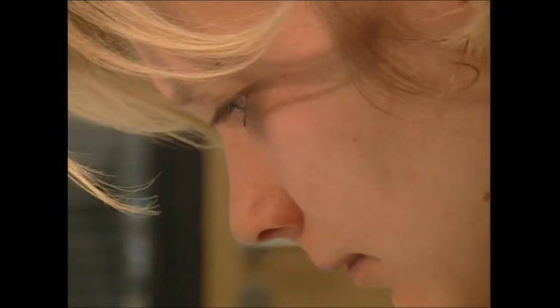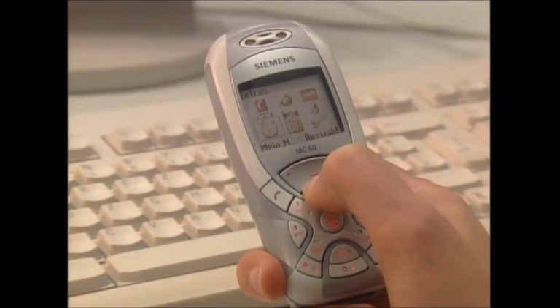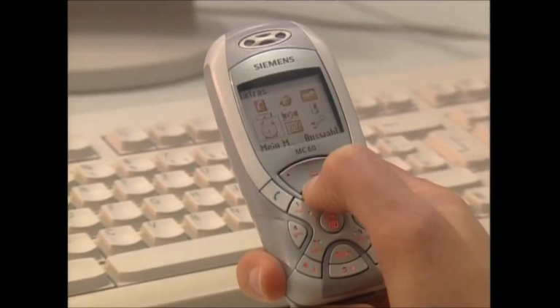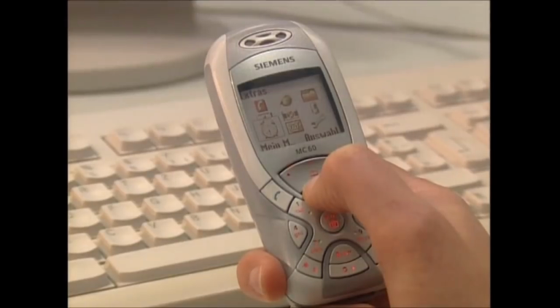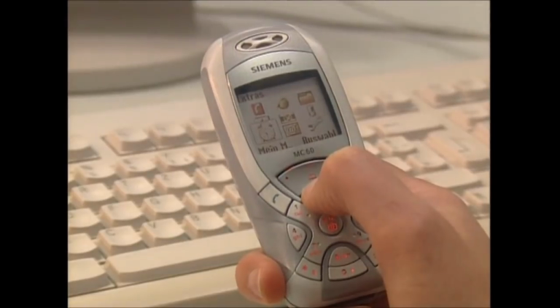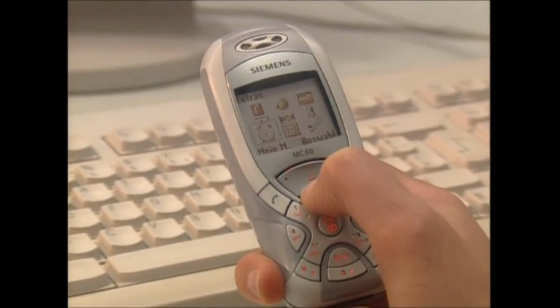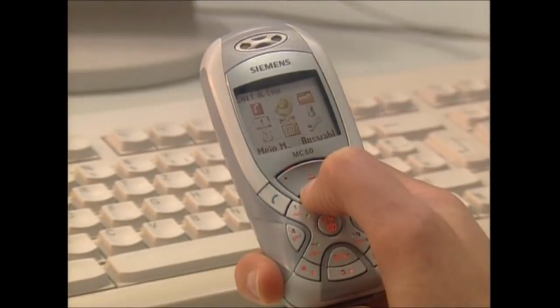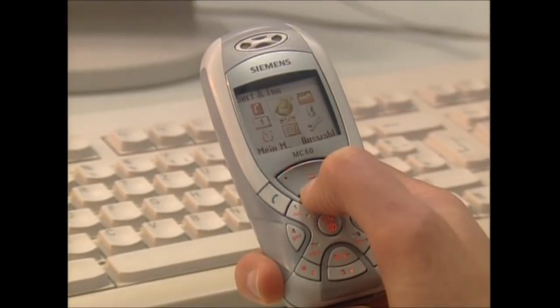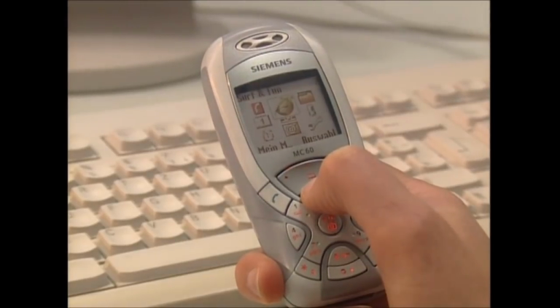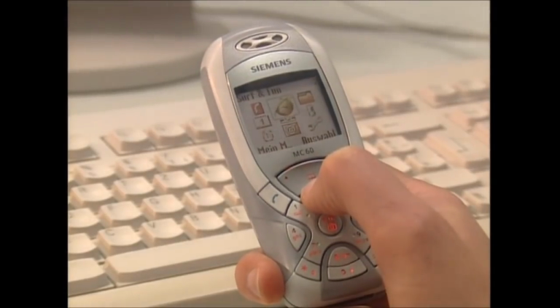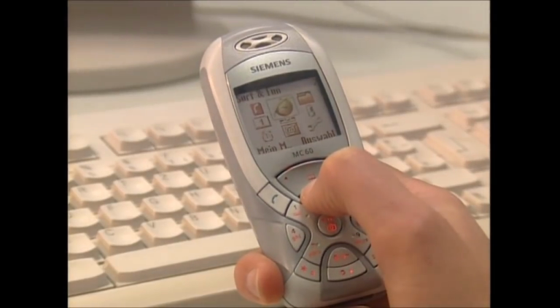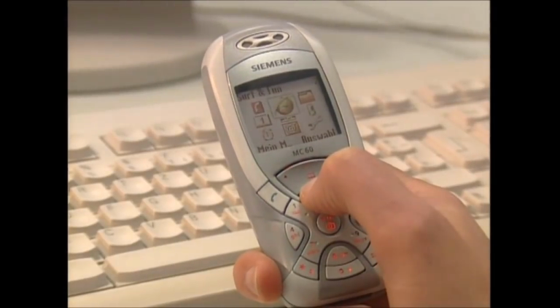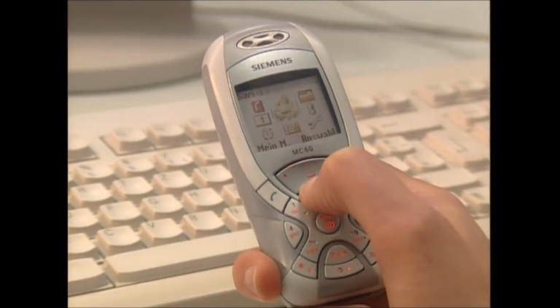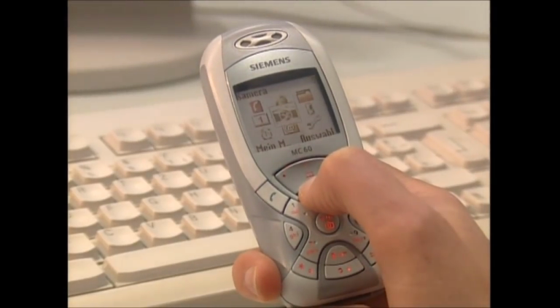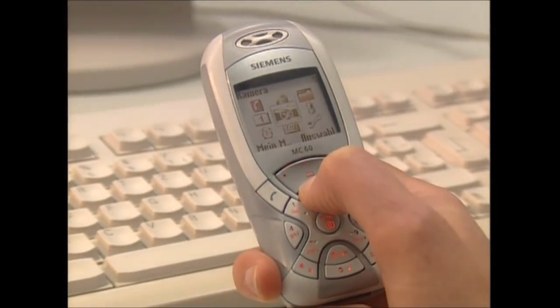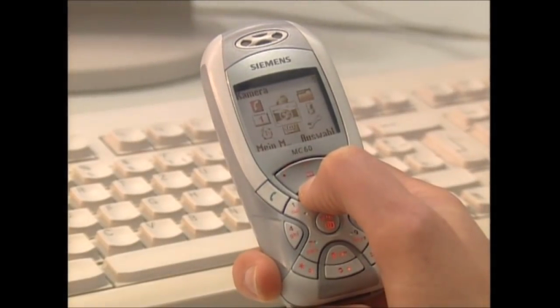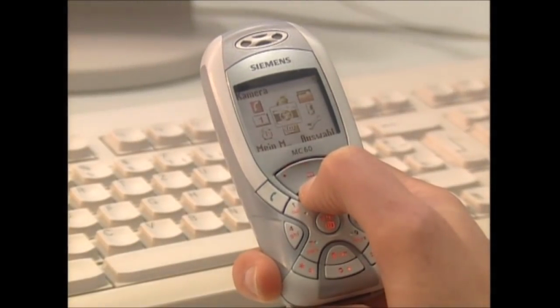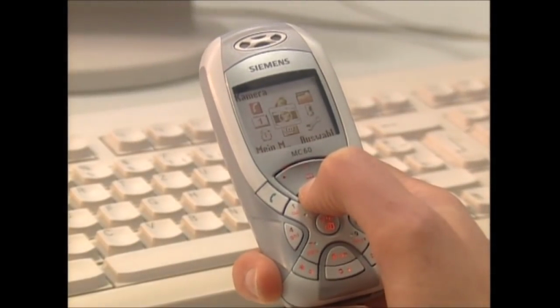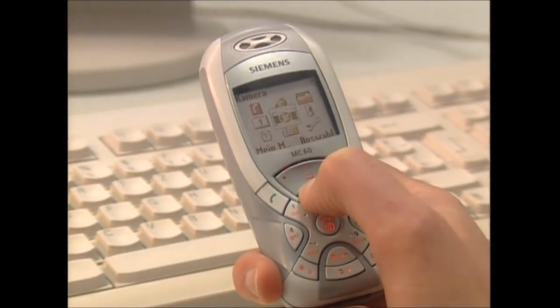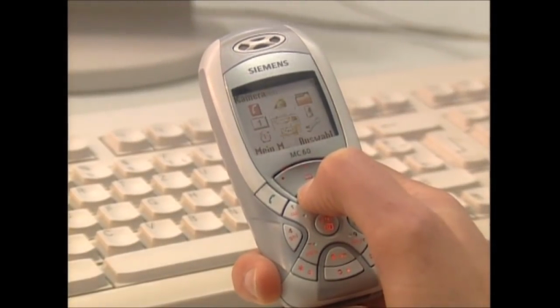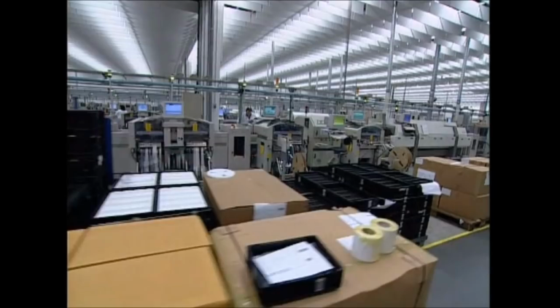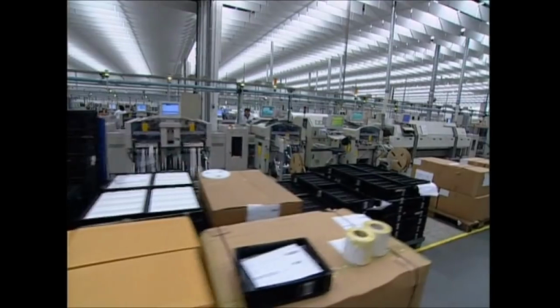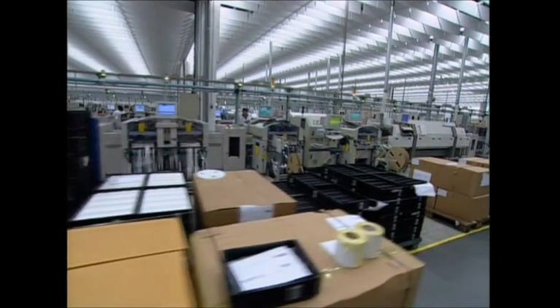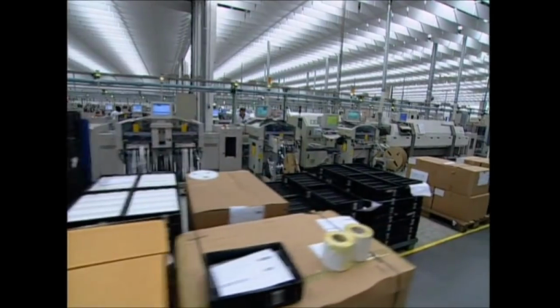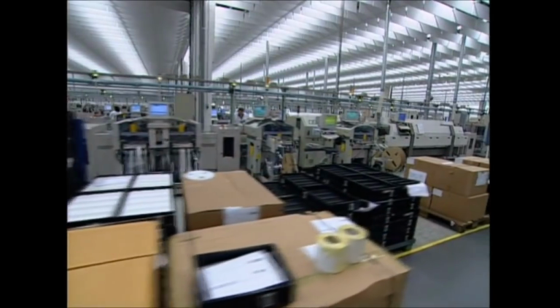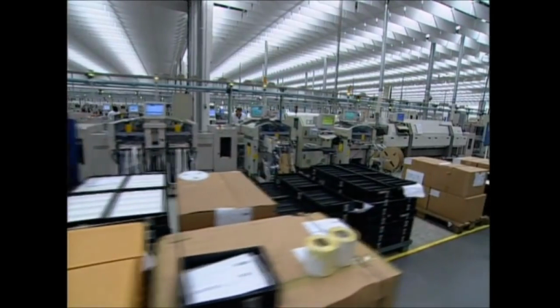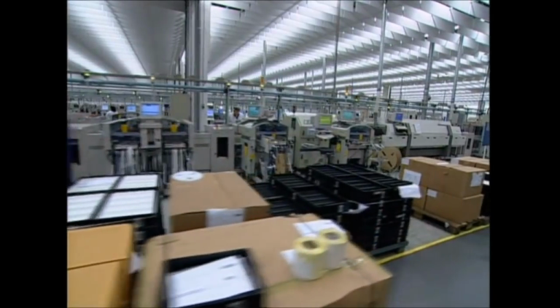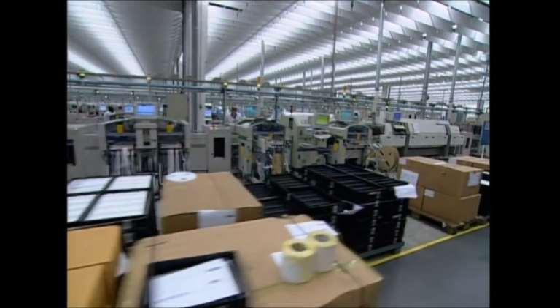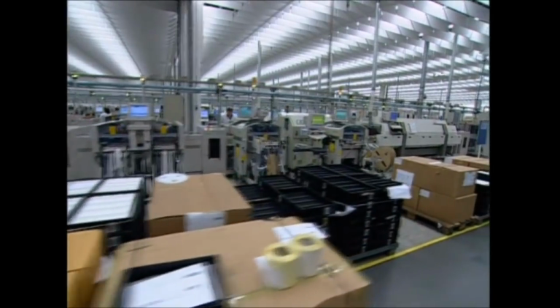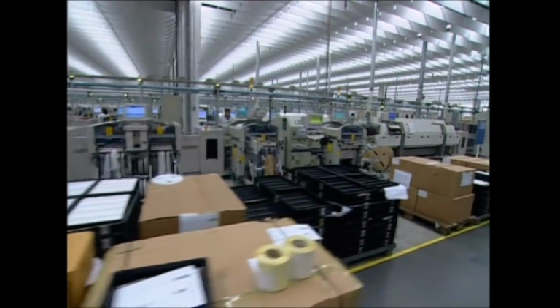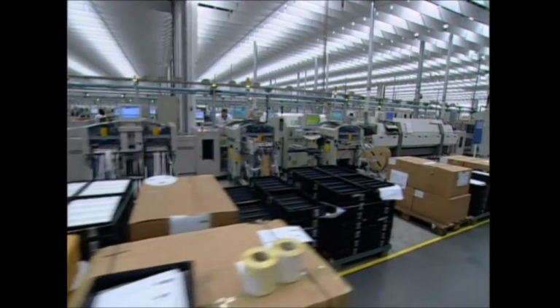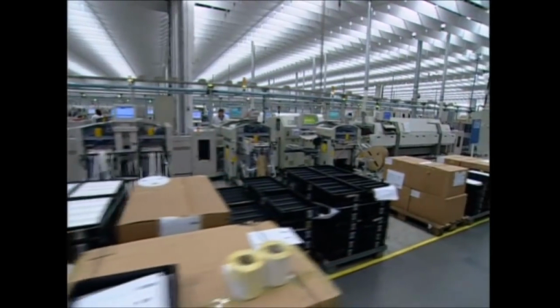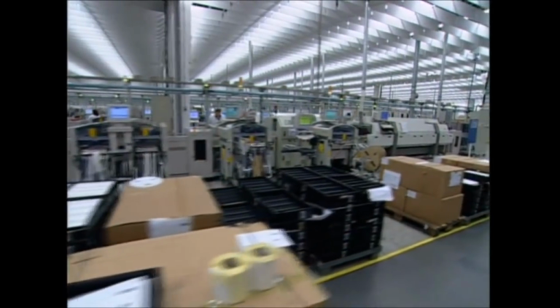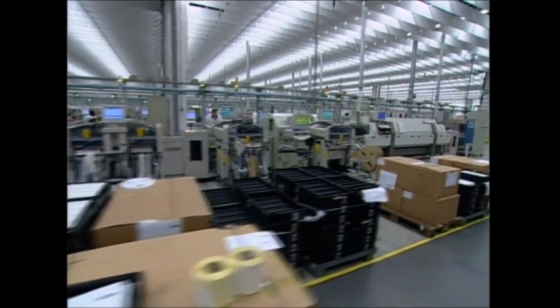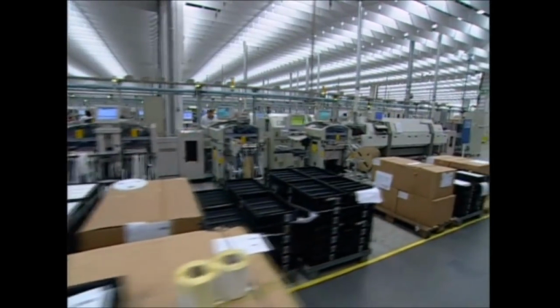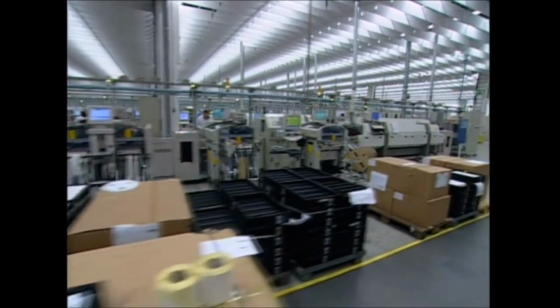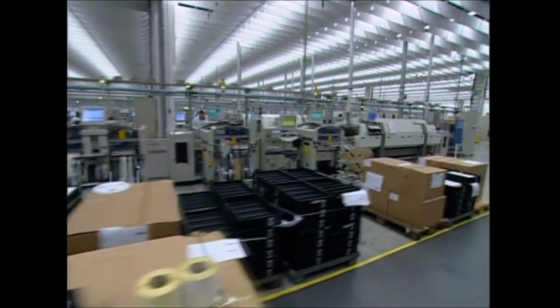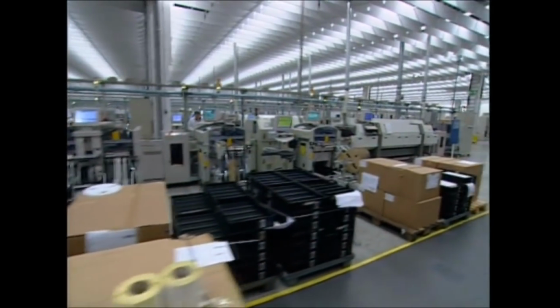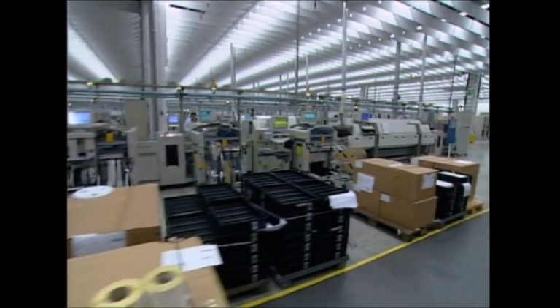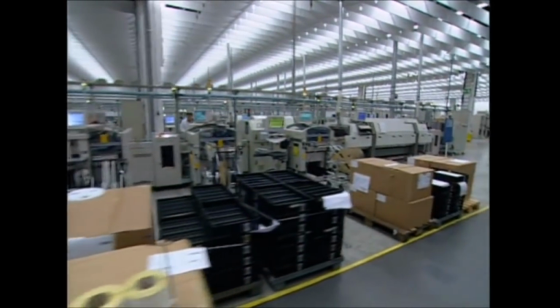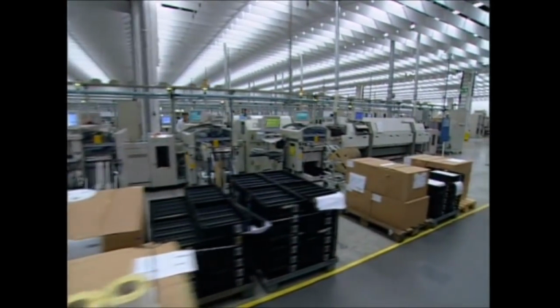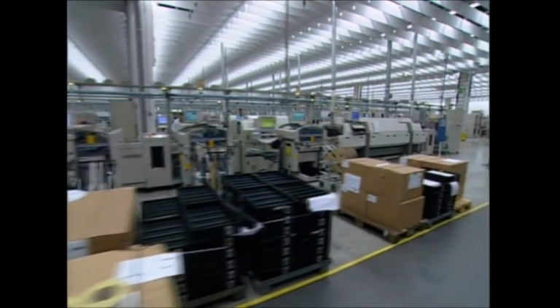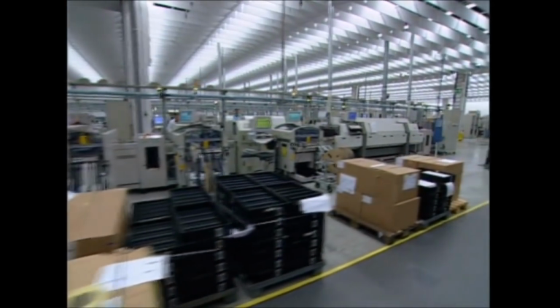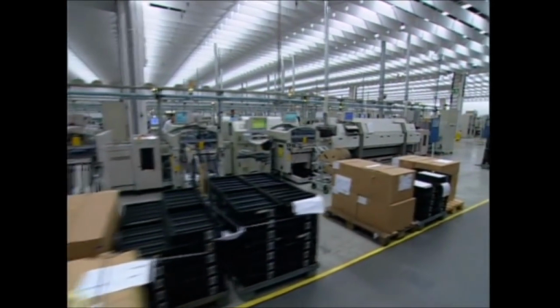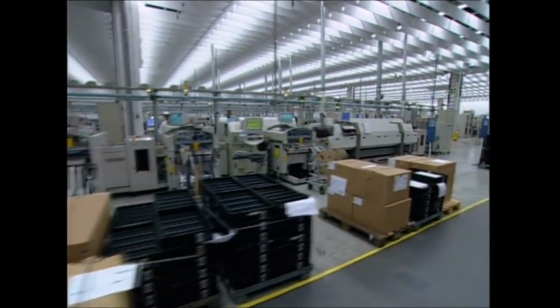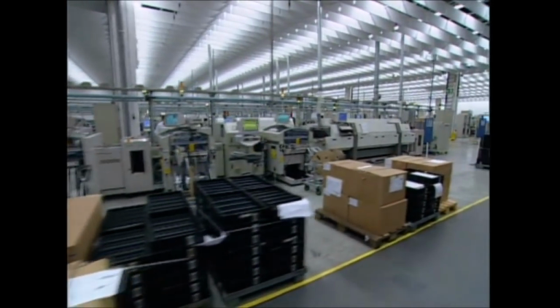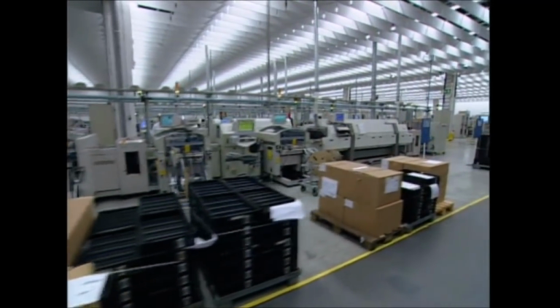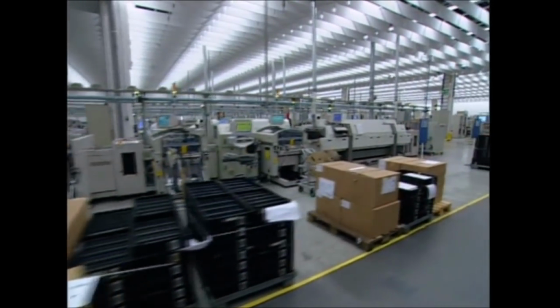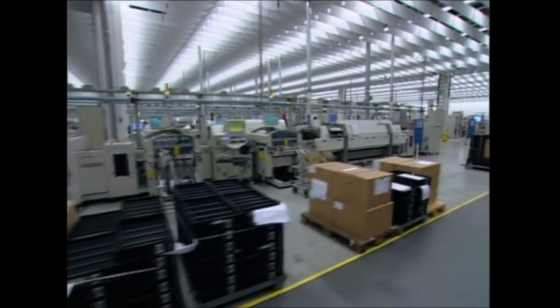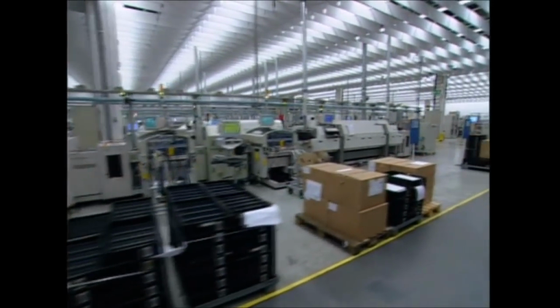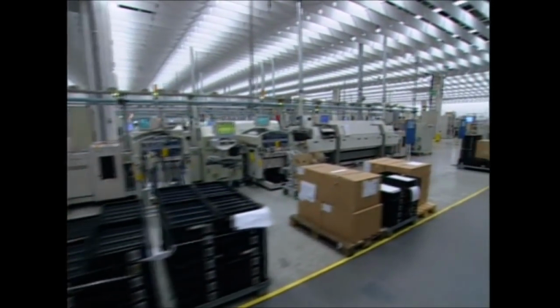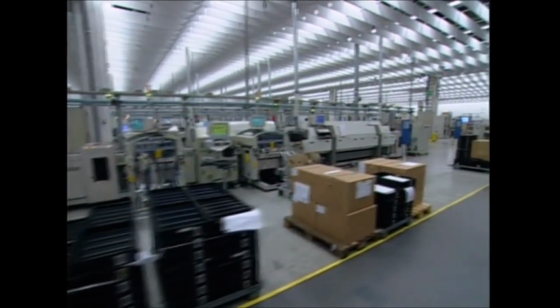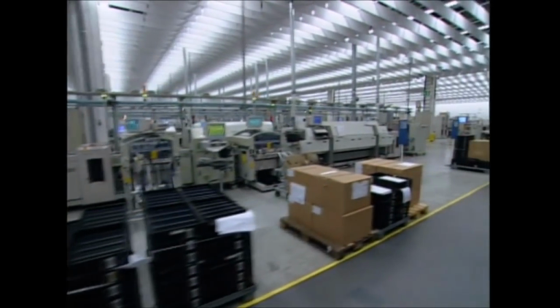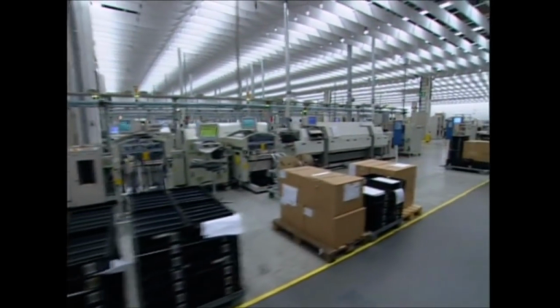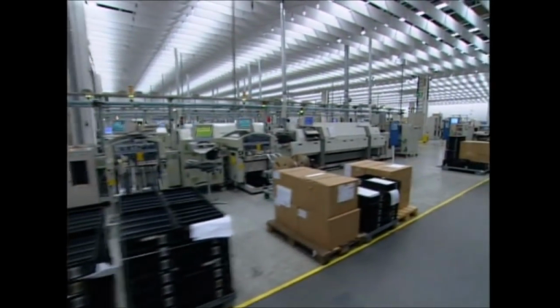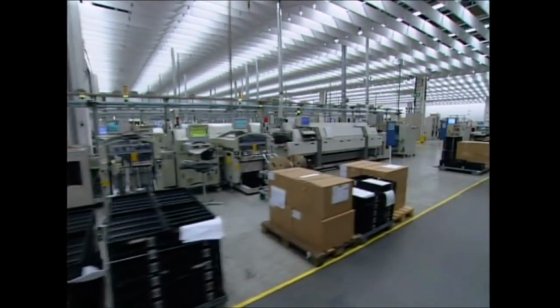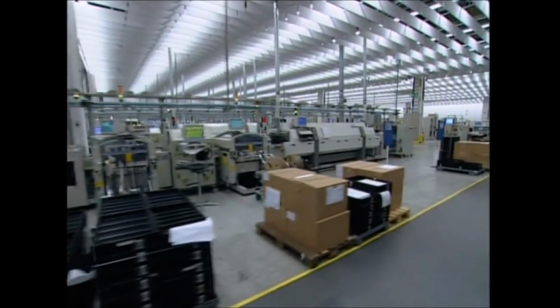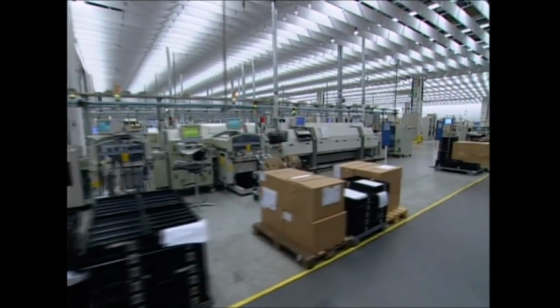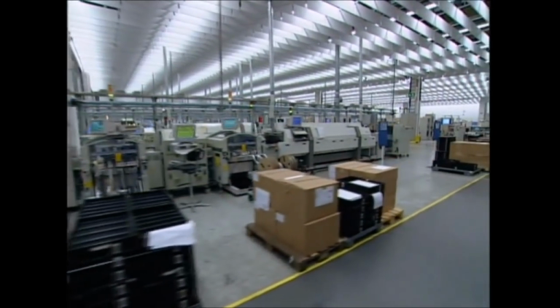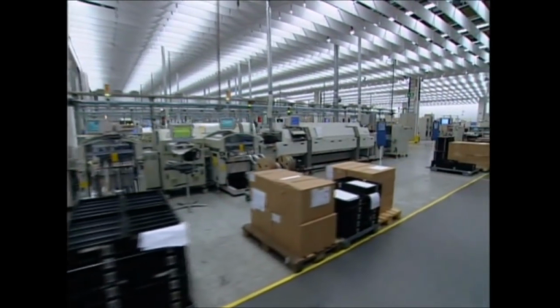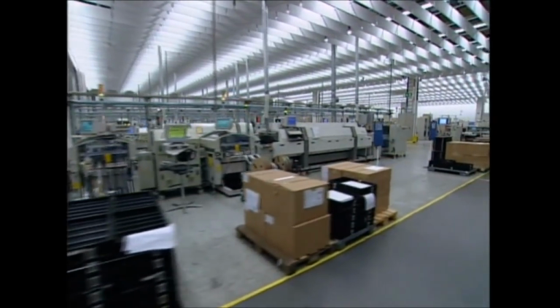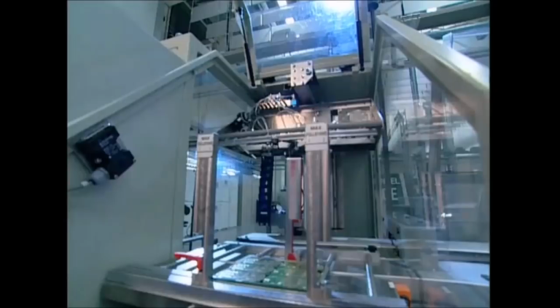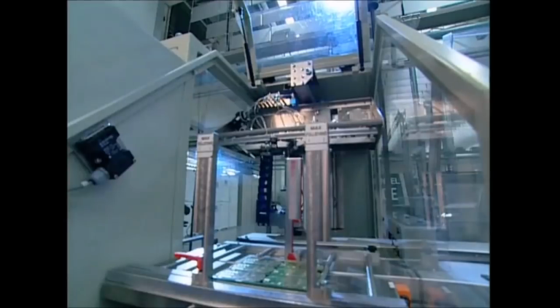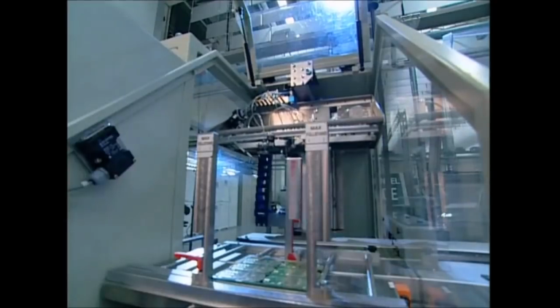The prototype that makes it through all these tests can then be mass-produced. Here at the factory they can make up to 50,000 phones in a single day.